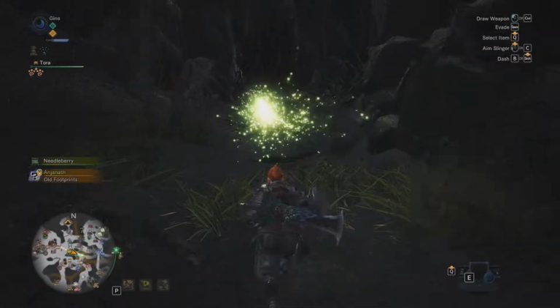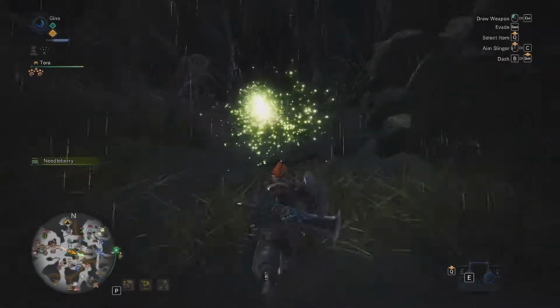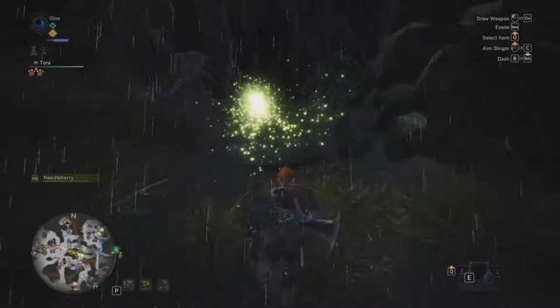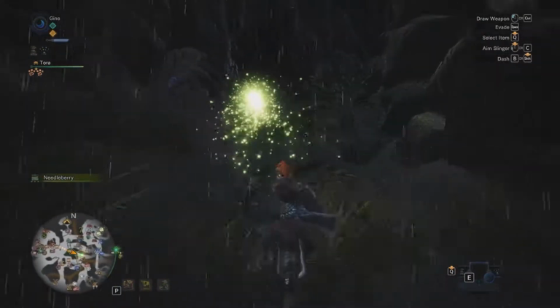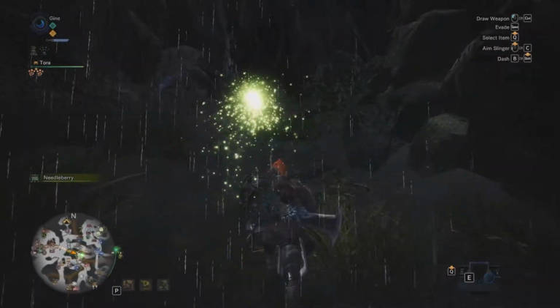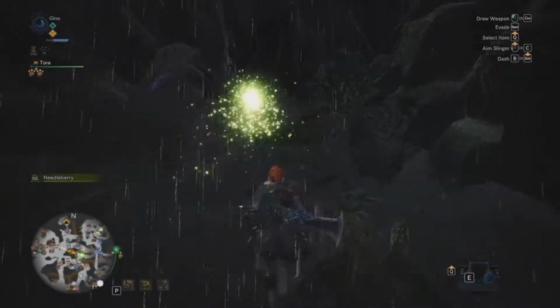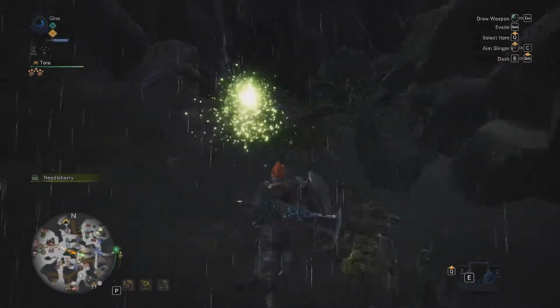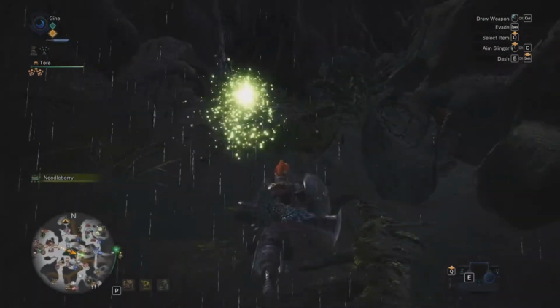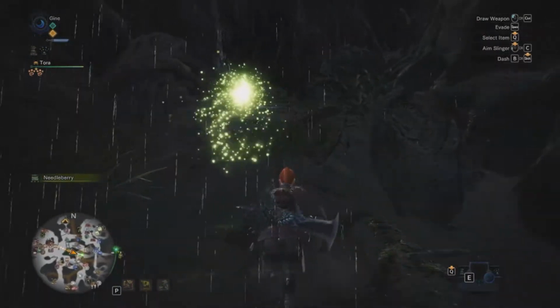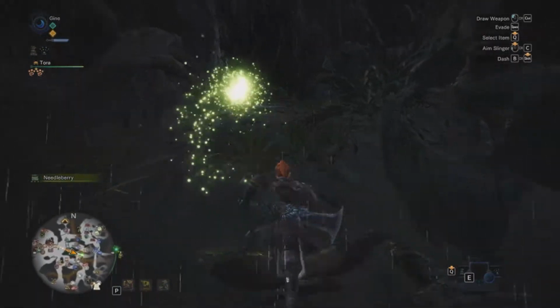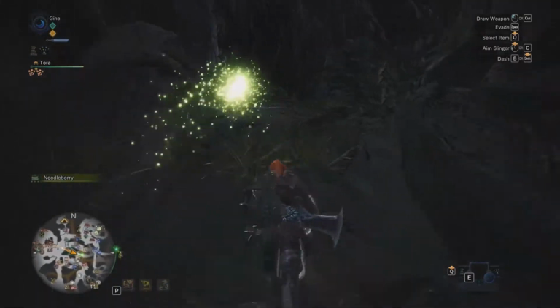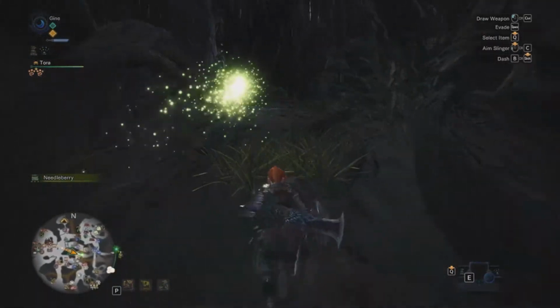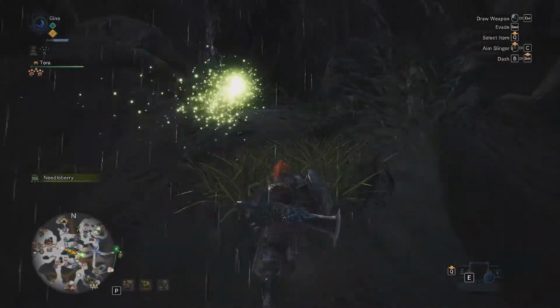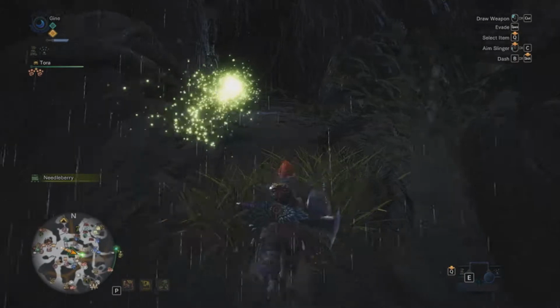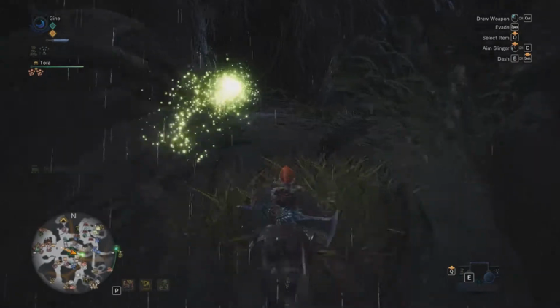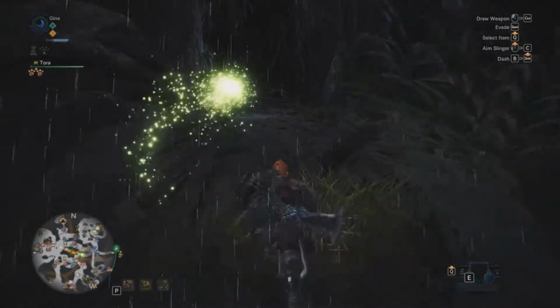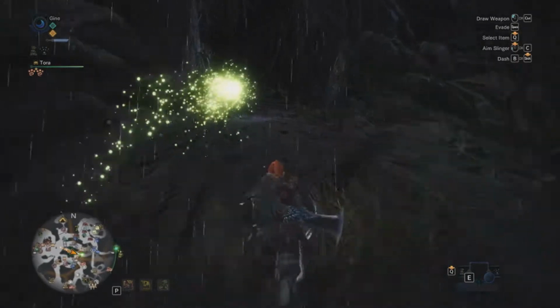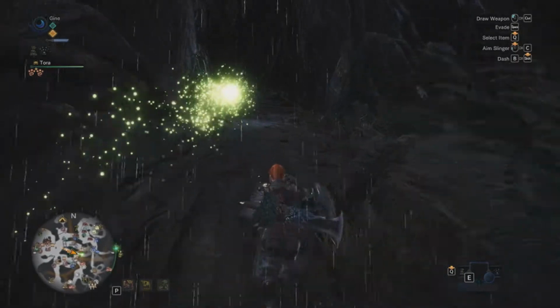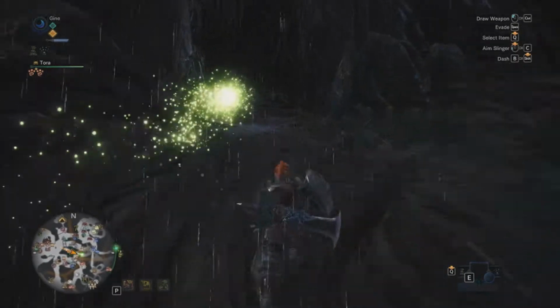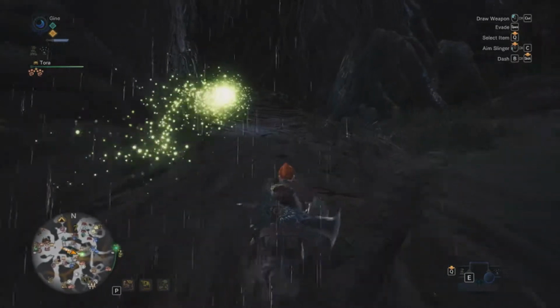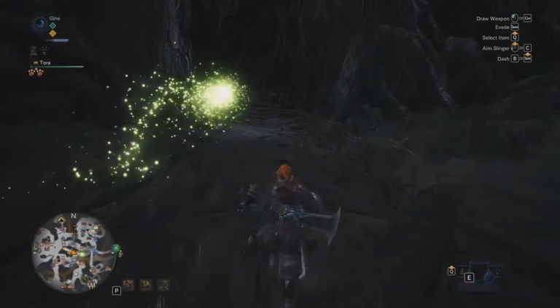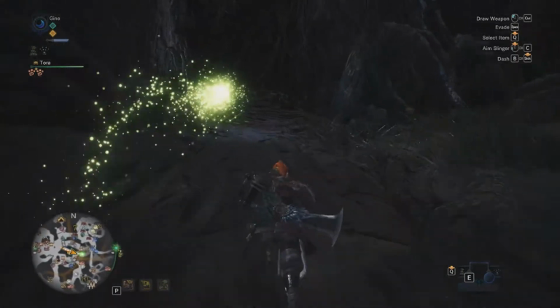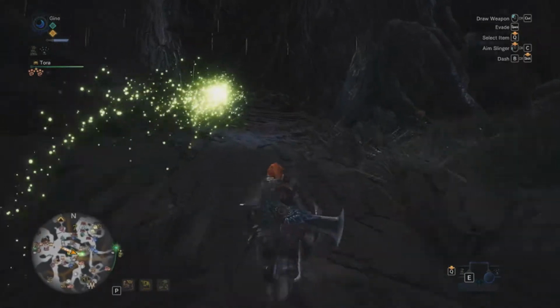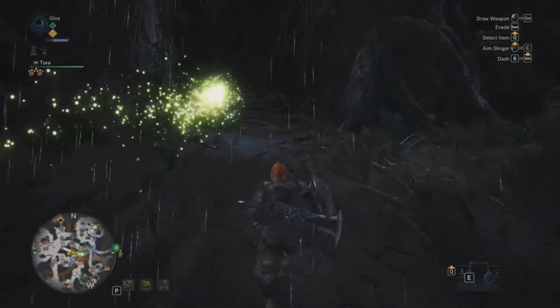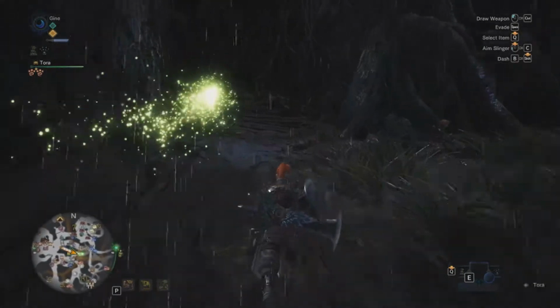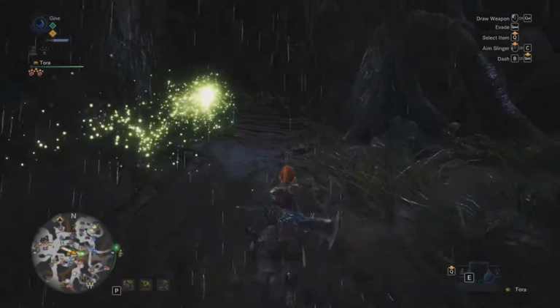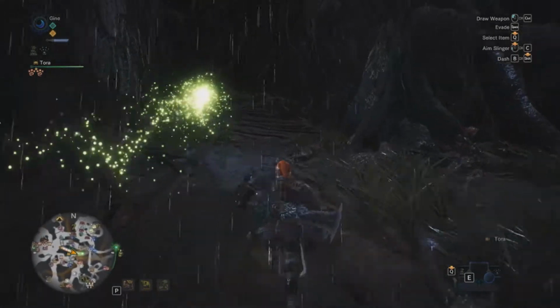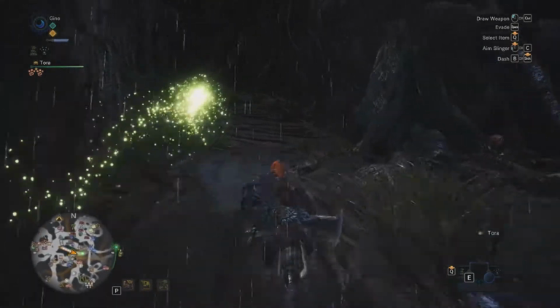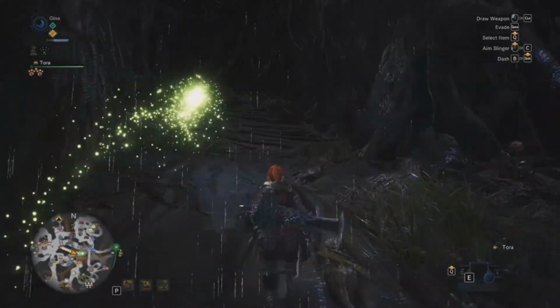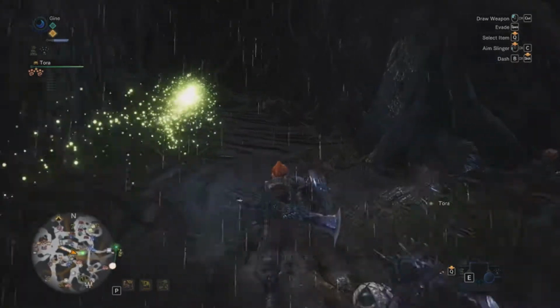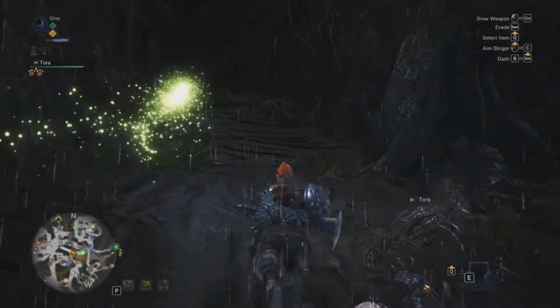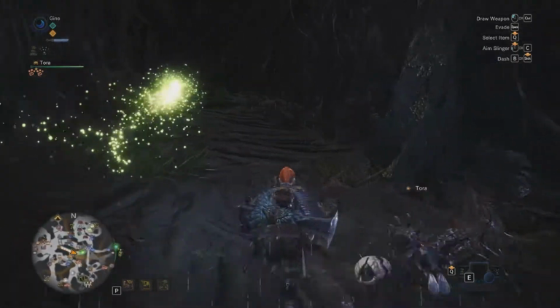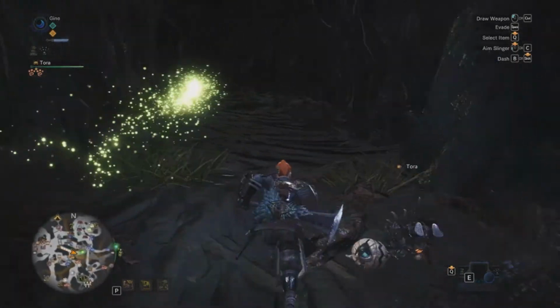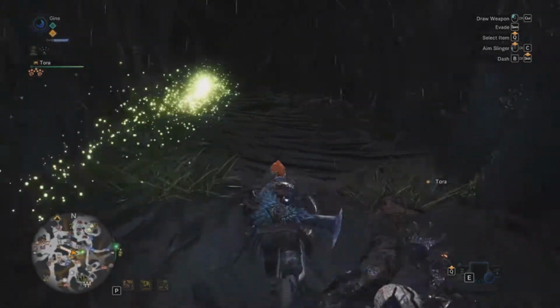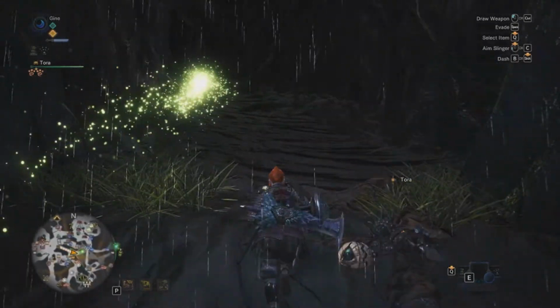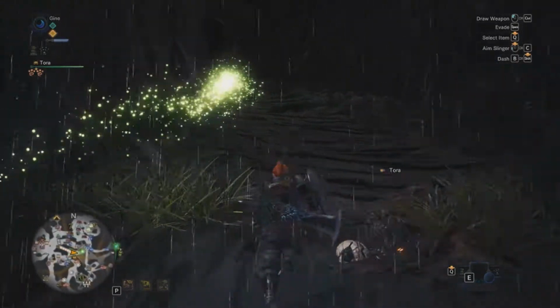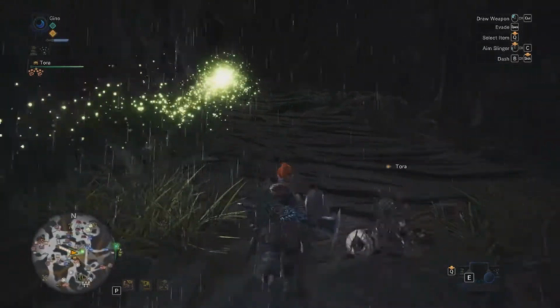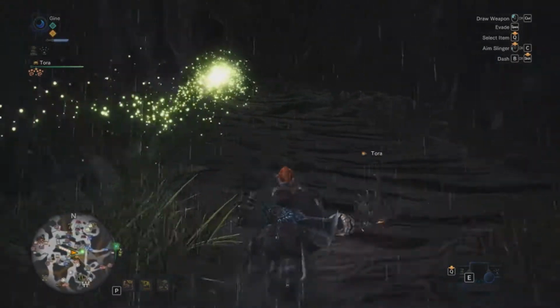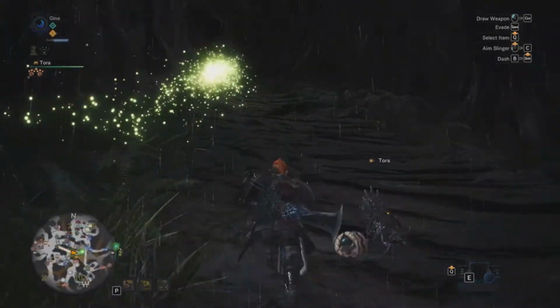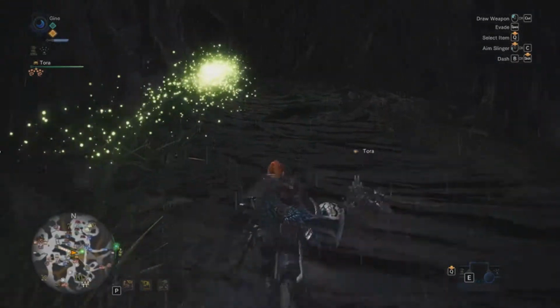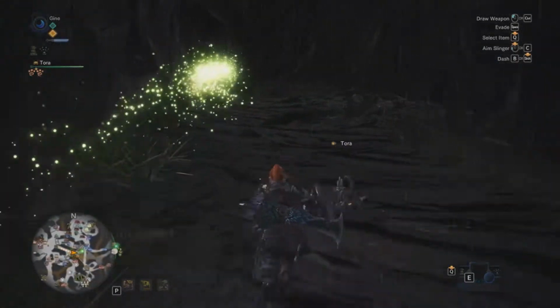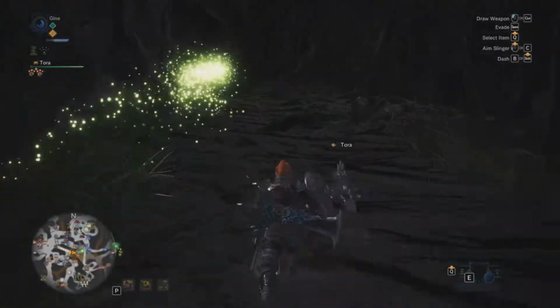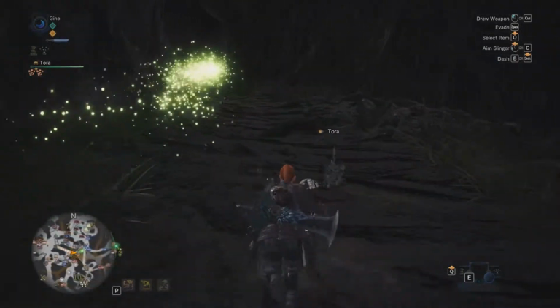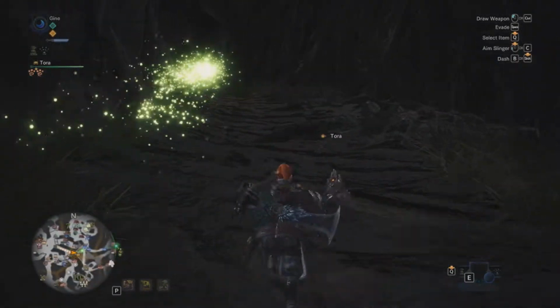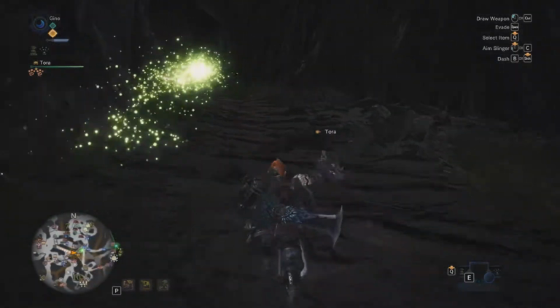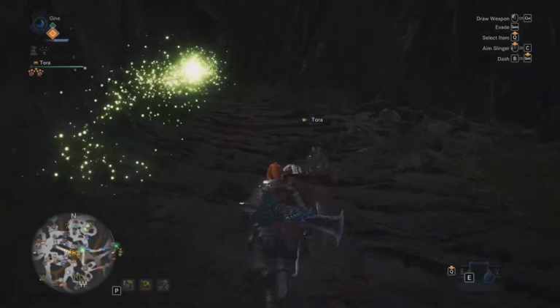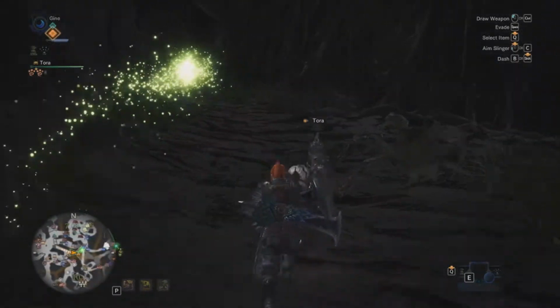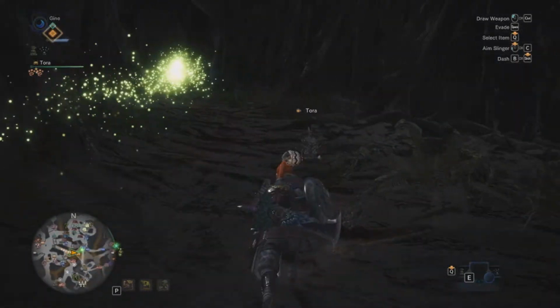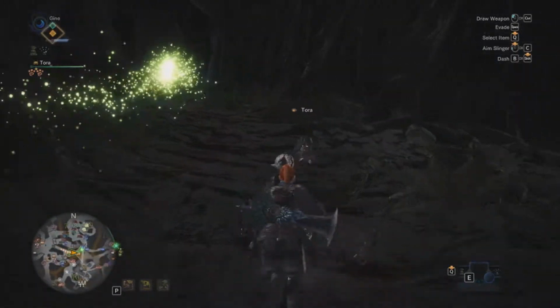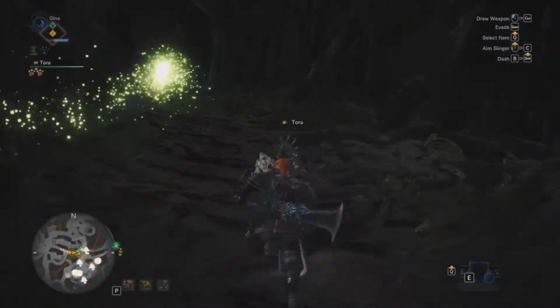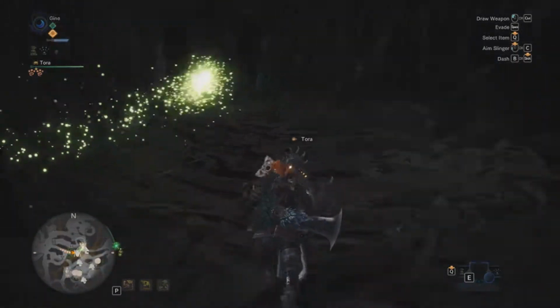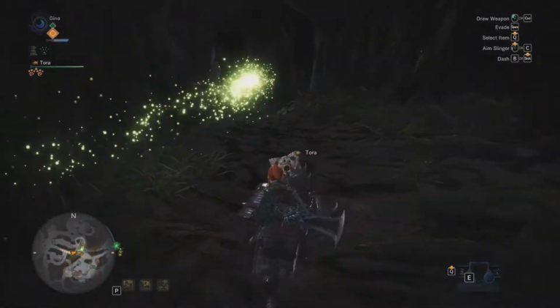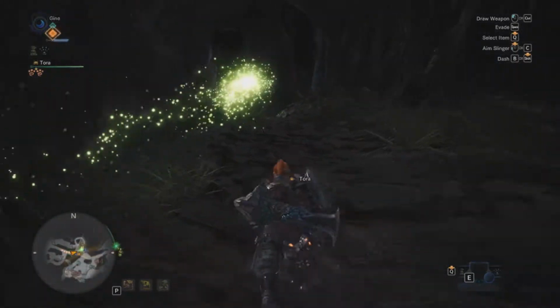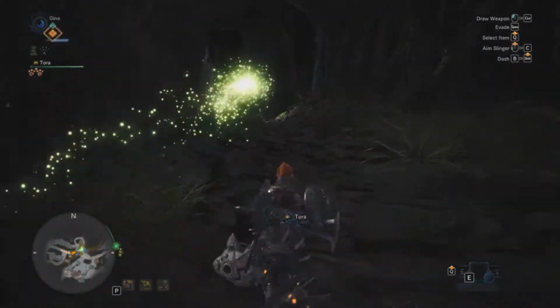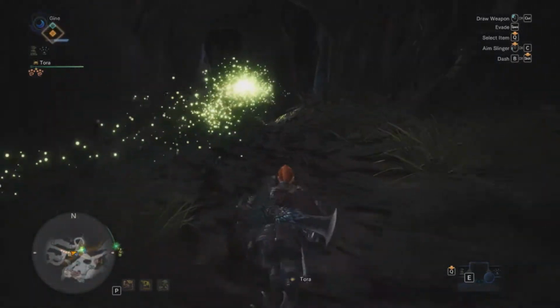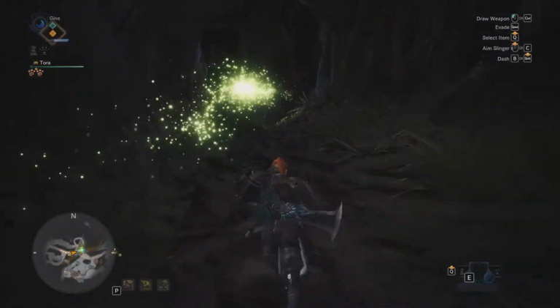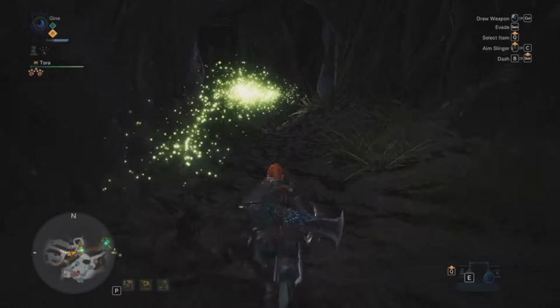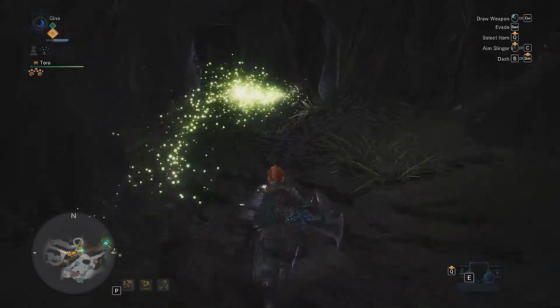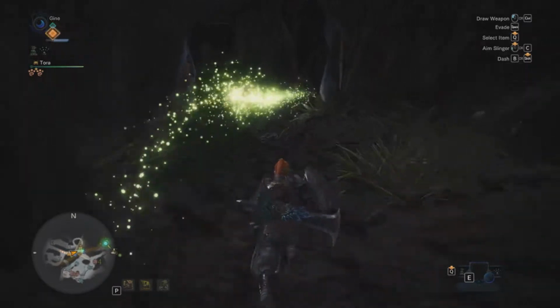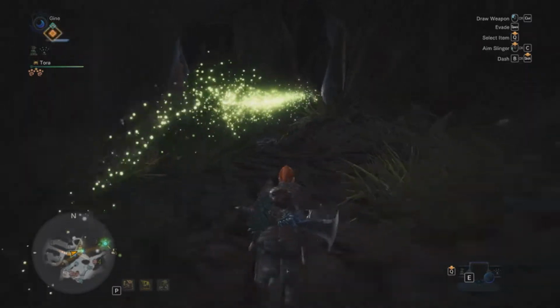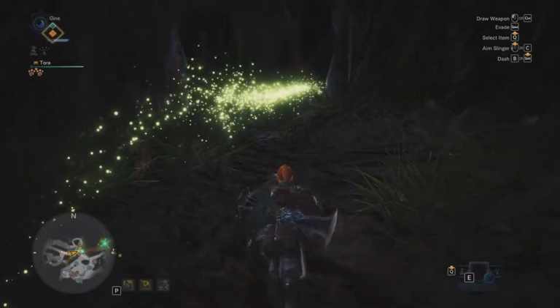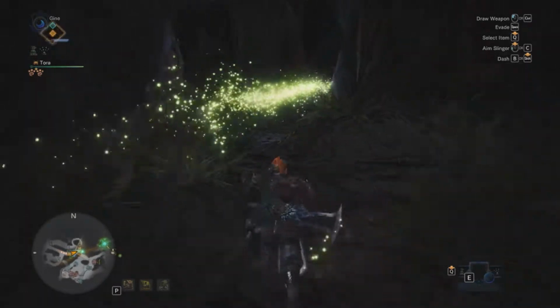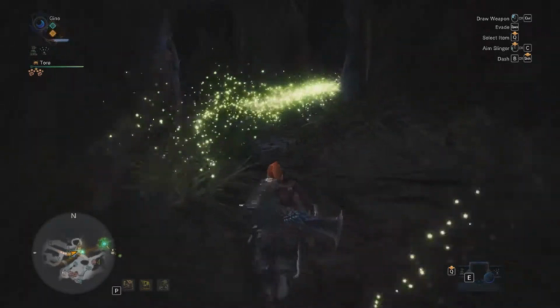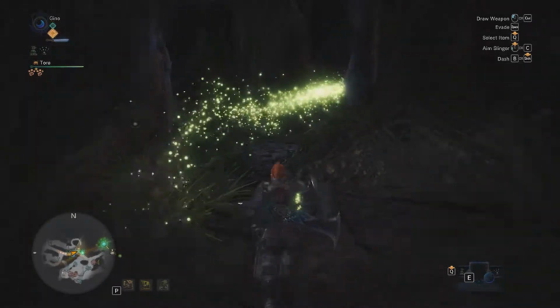Next up we're going to be looking at the suspended boulders. These fall into the second category of environmental traps — they're going to do damage and then CC the monster.